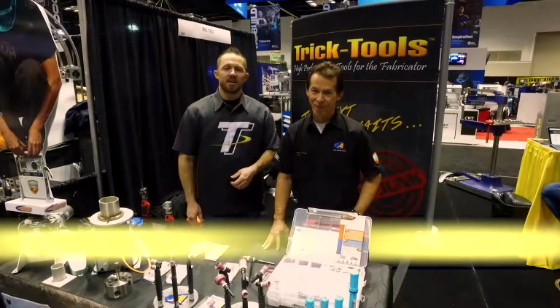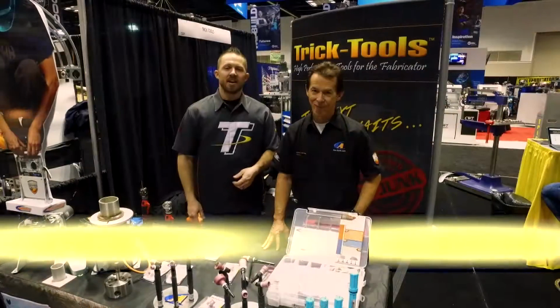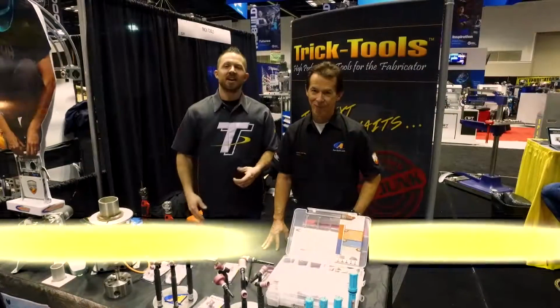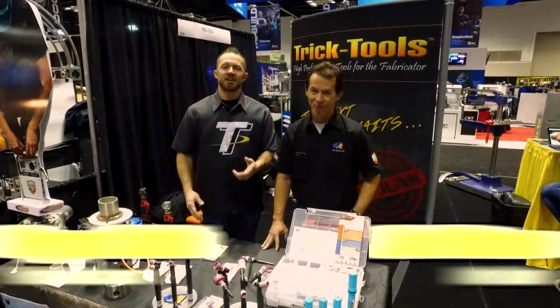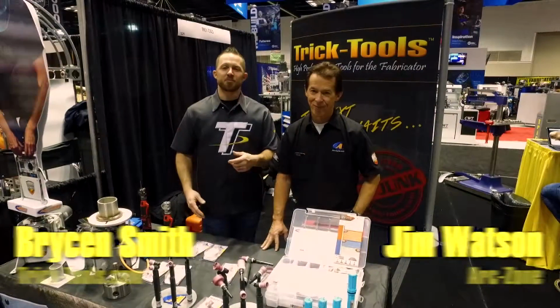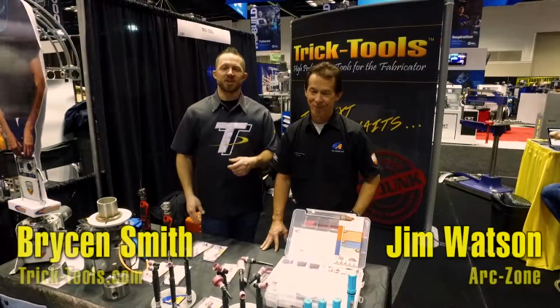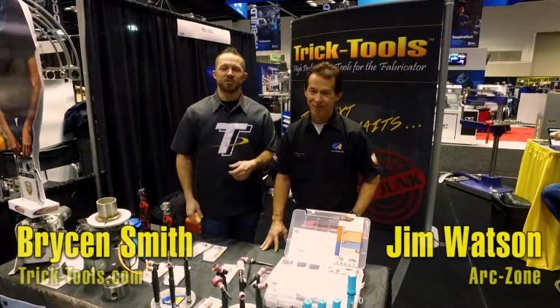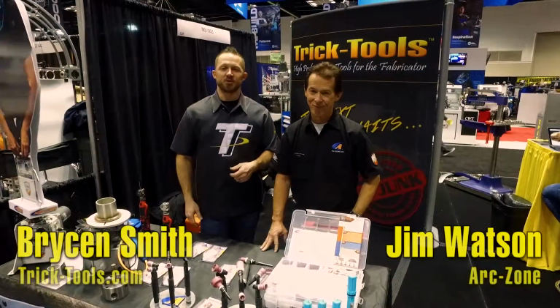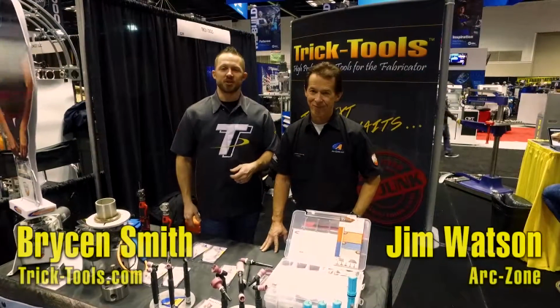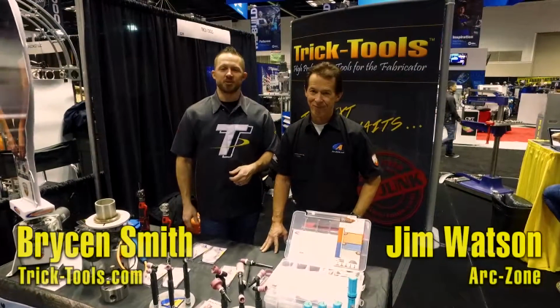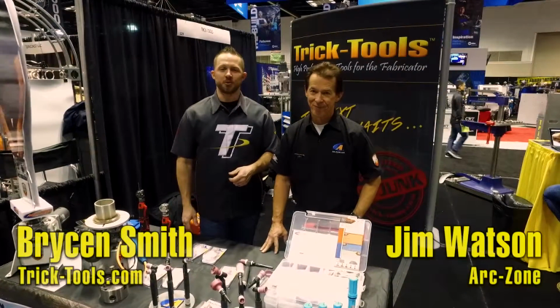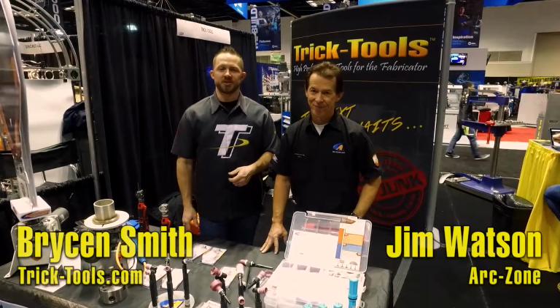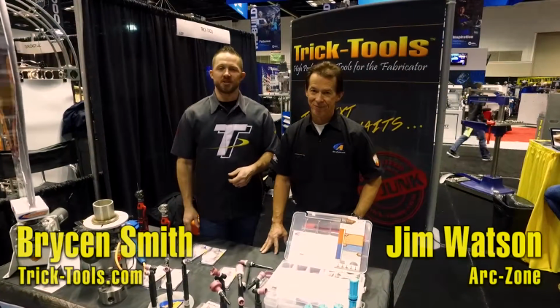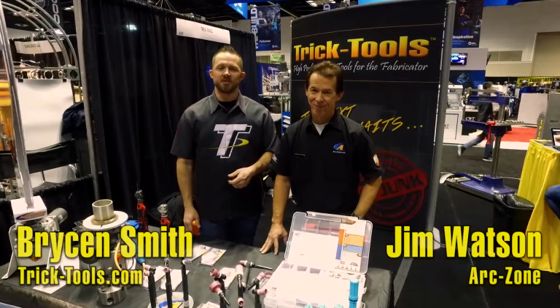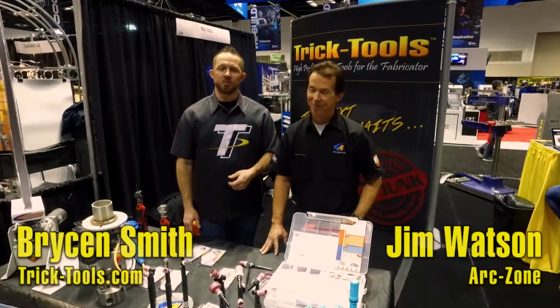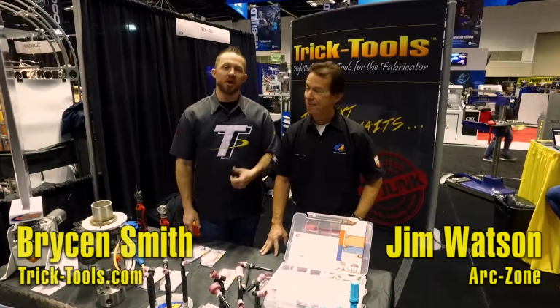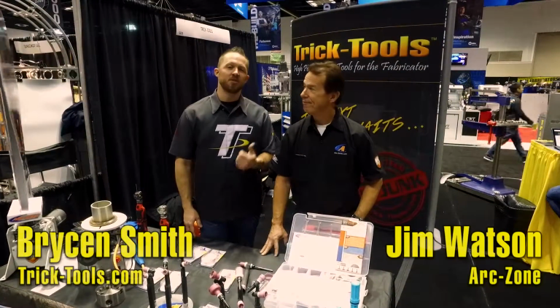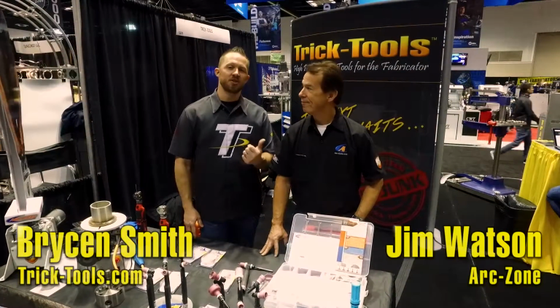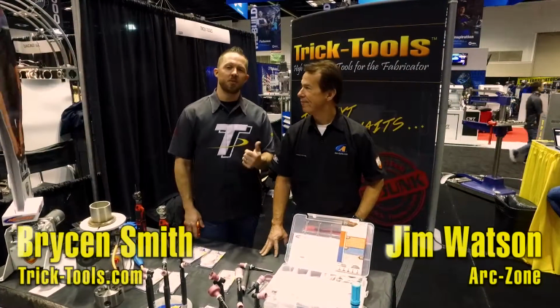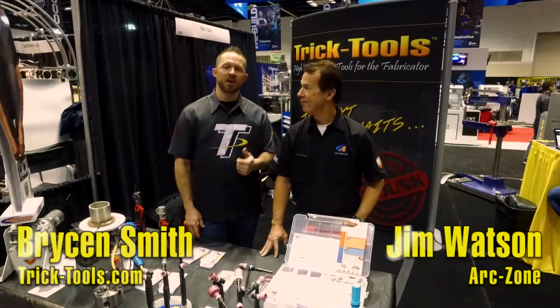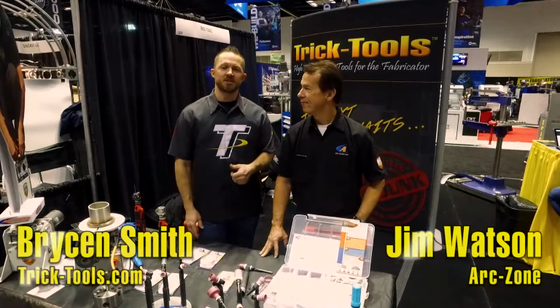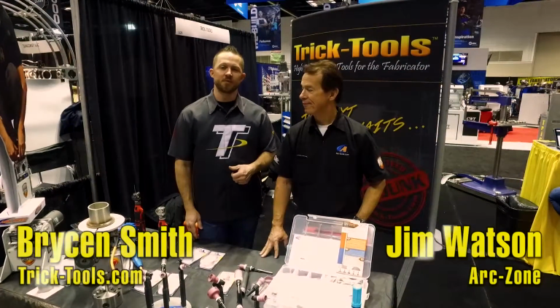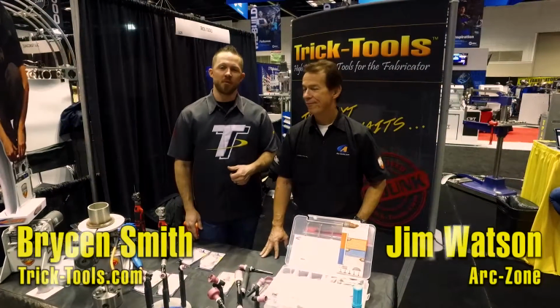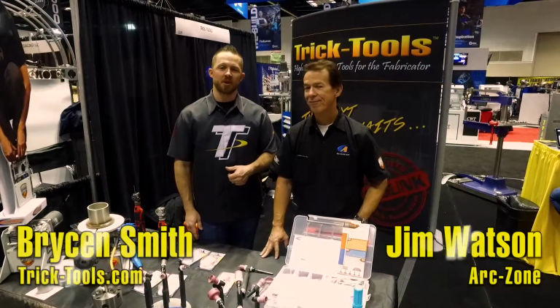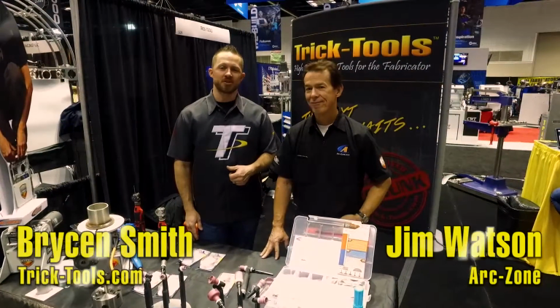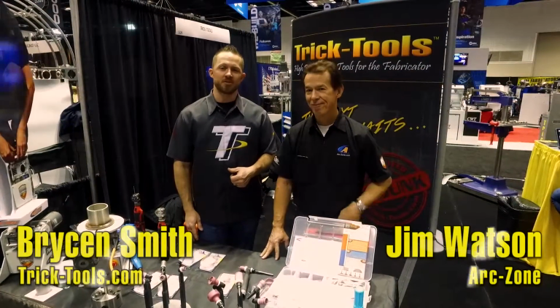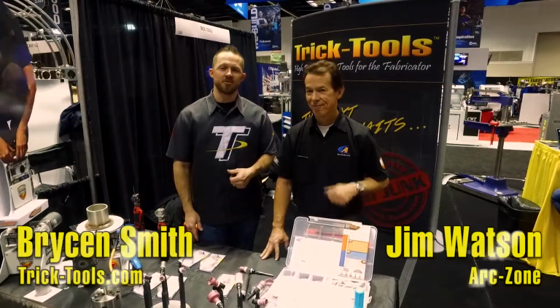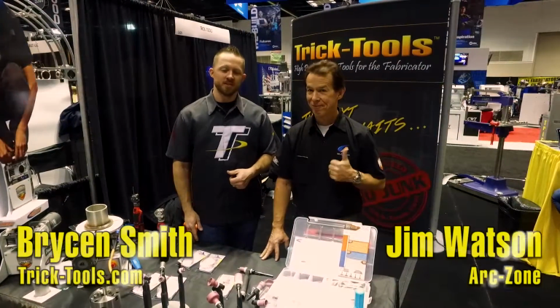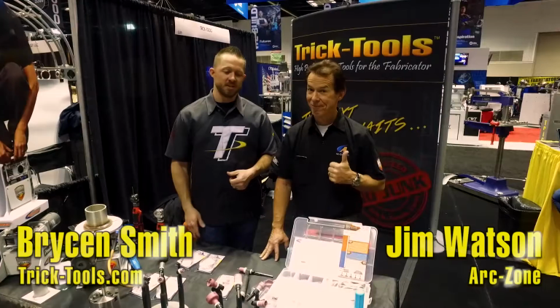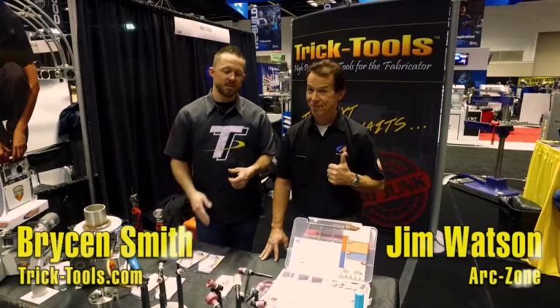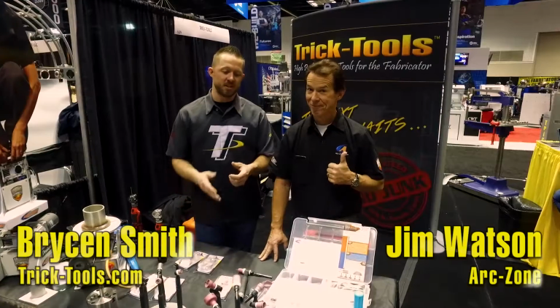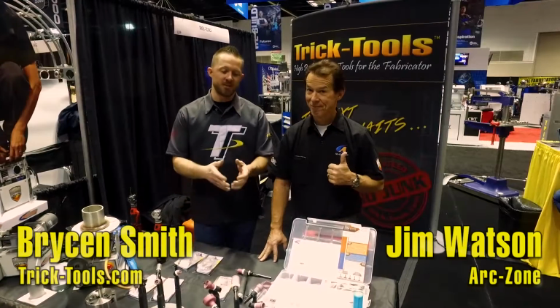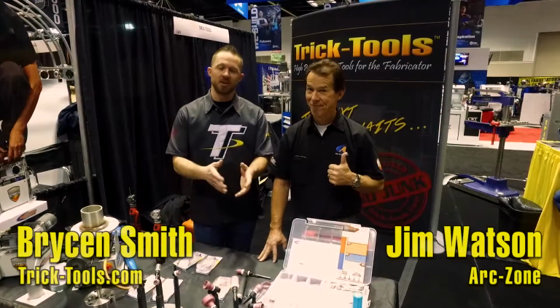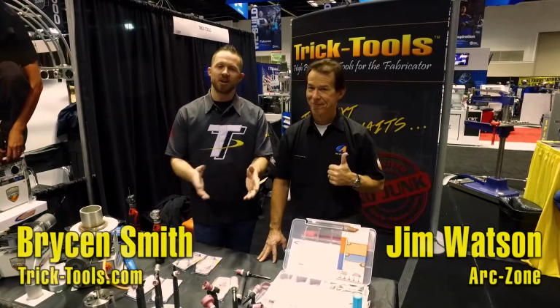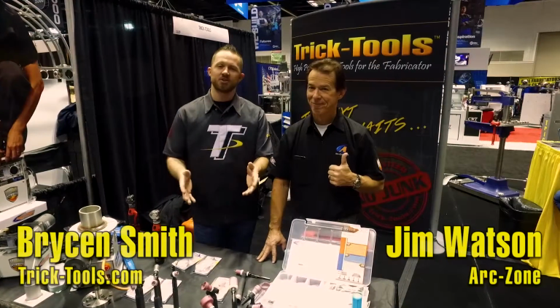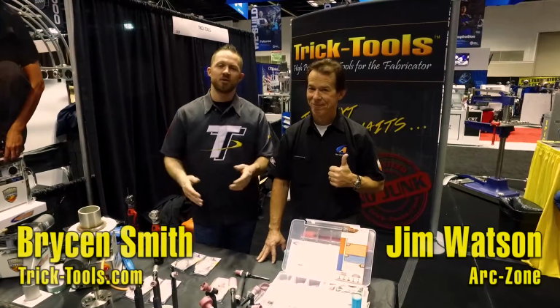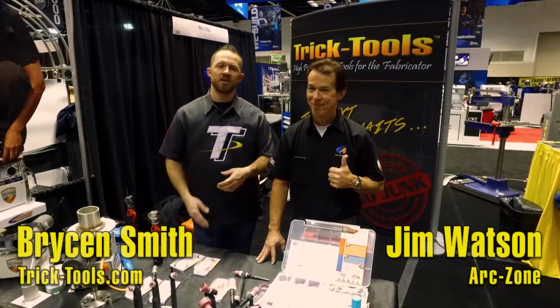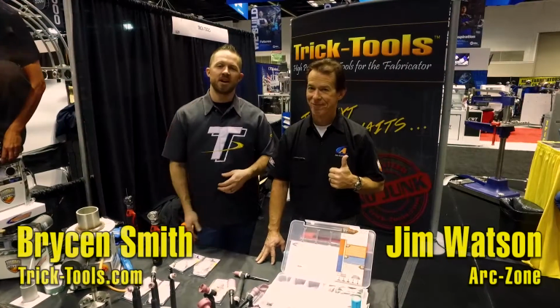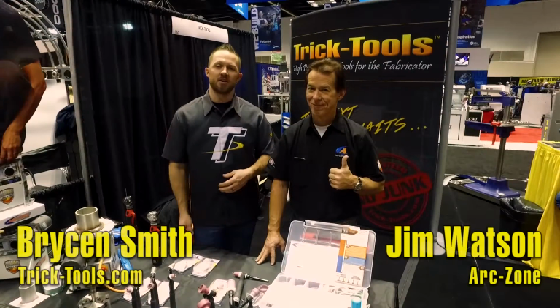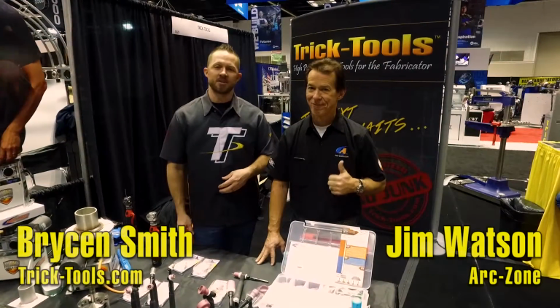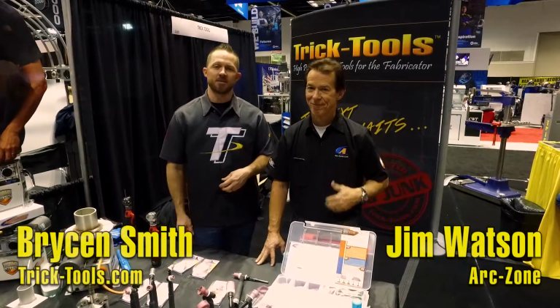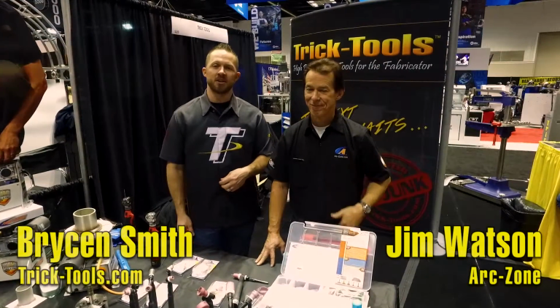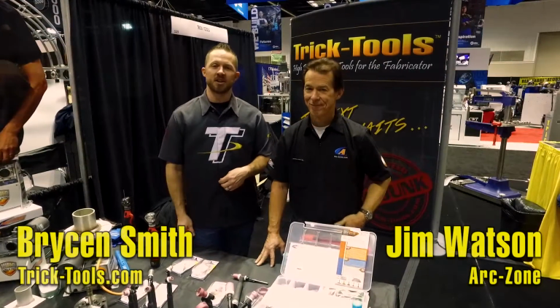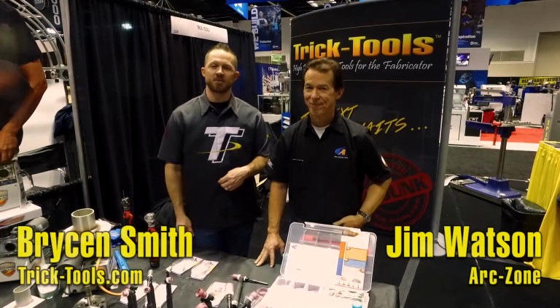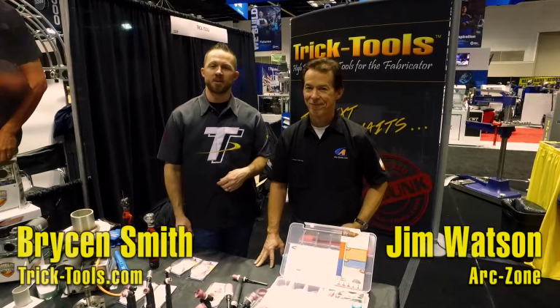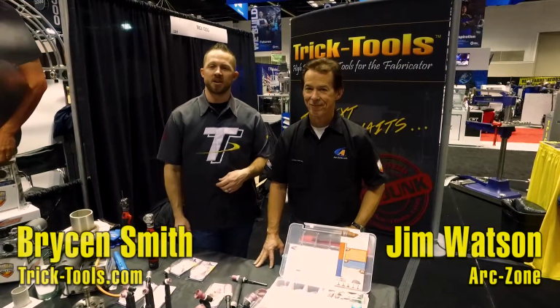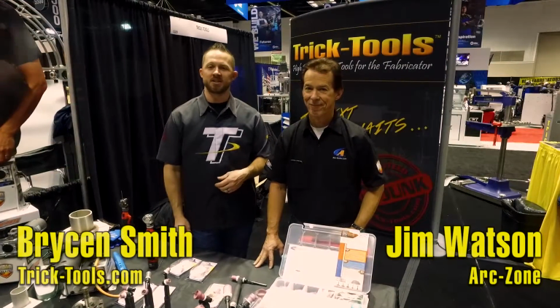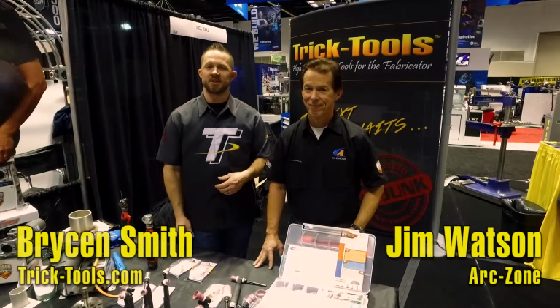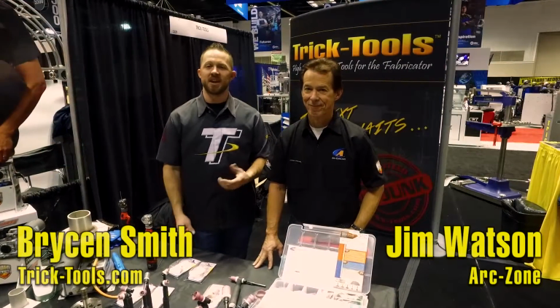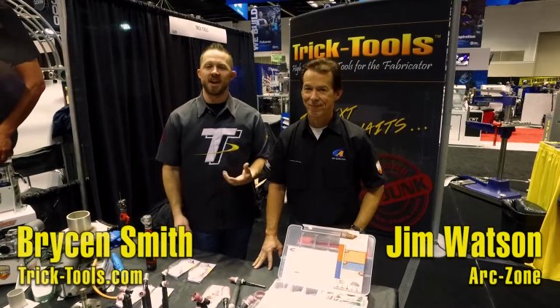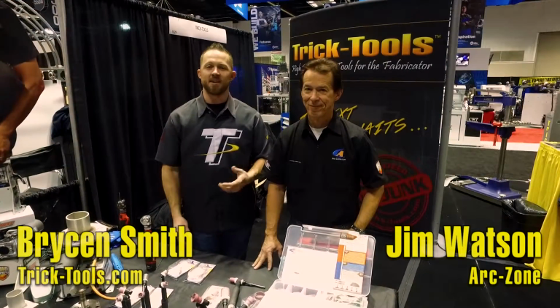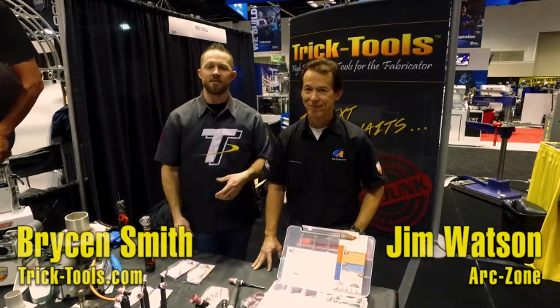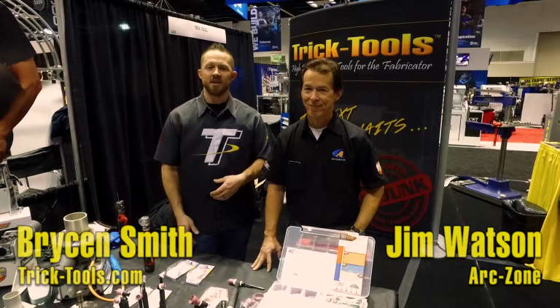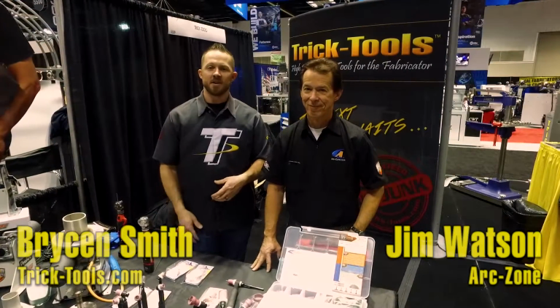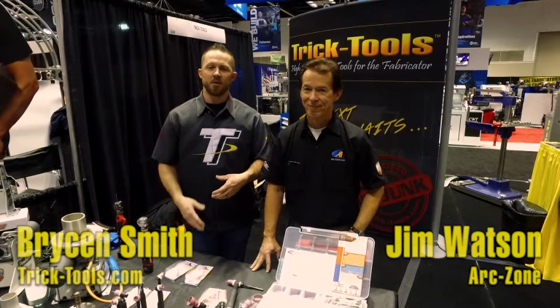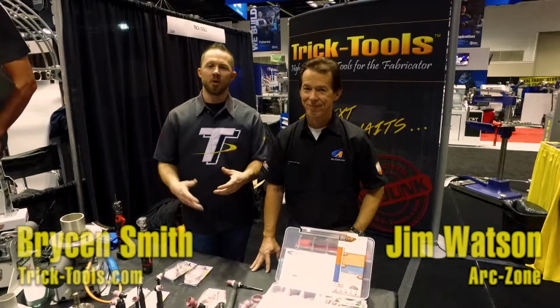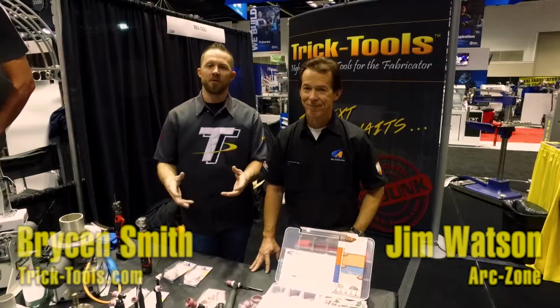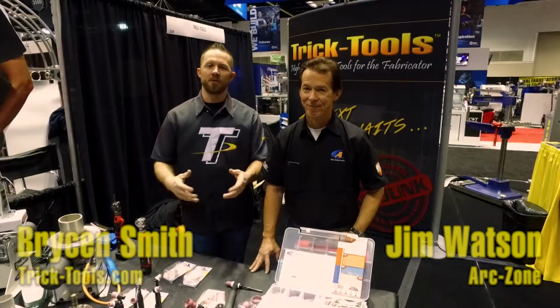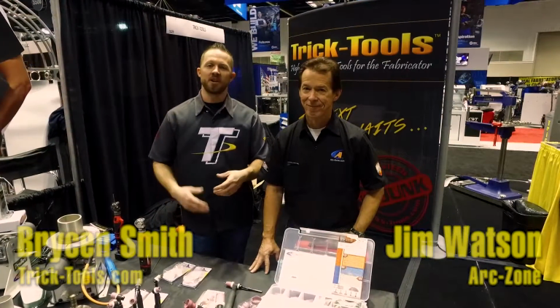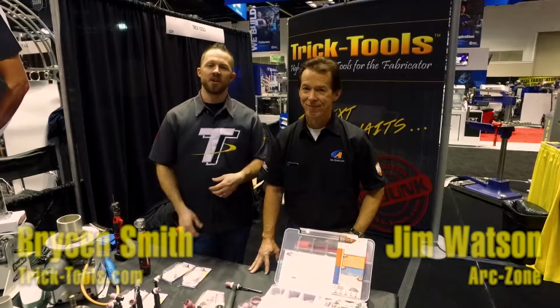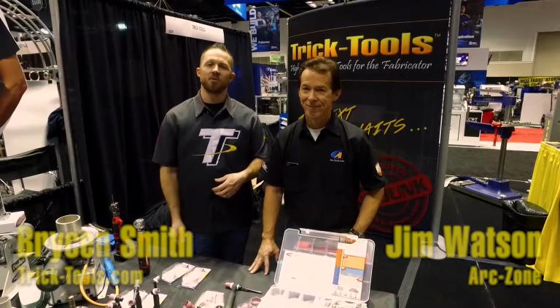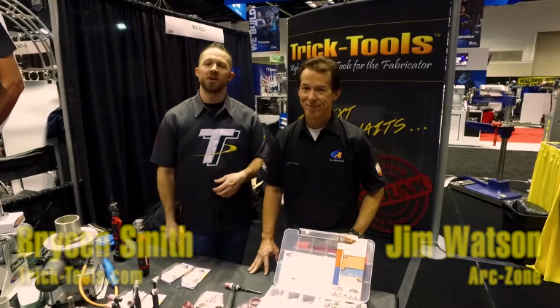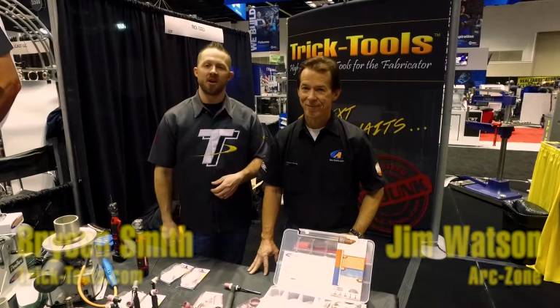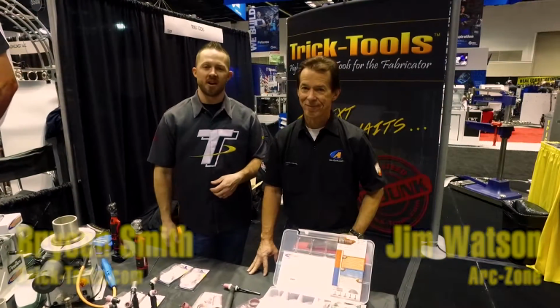Hey guys, Bryson with Trick Tools here. We have Jim Watson from ArcZone. He's going to give you guys a rundown on some of the latest products that they have that we're offering here at PRI.